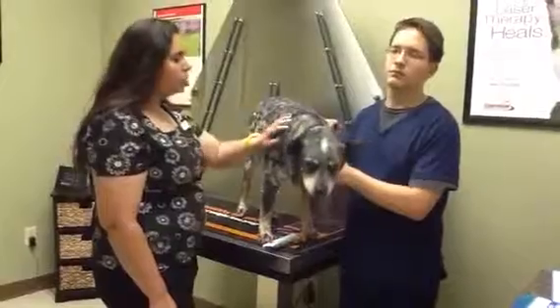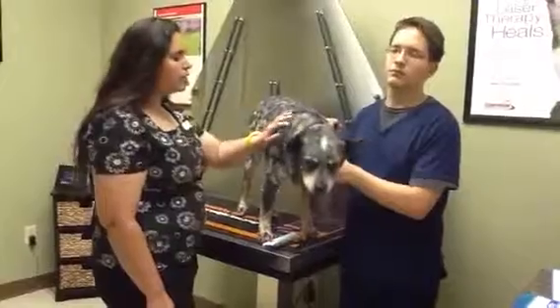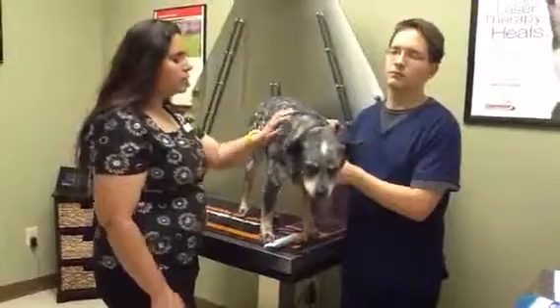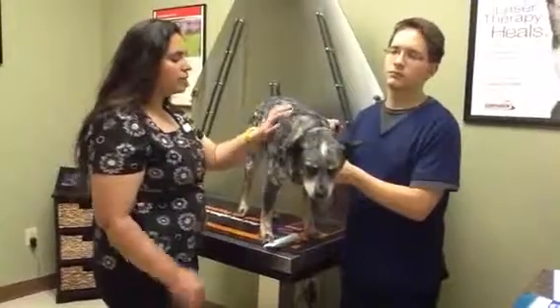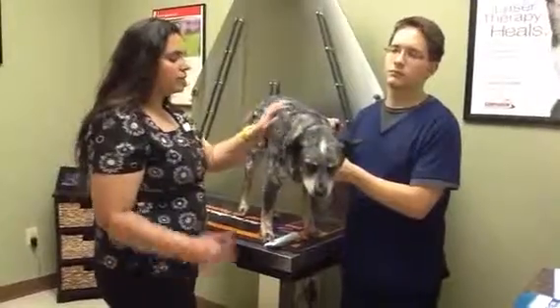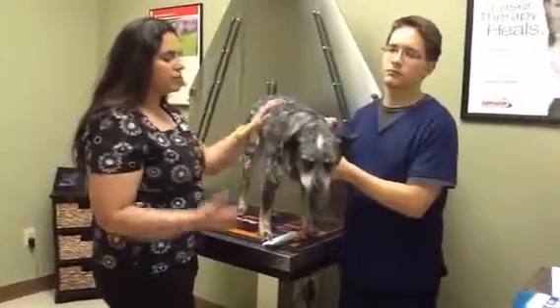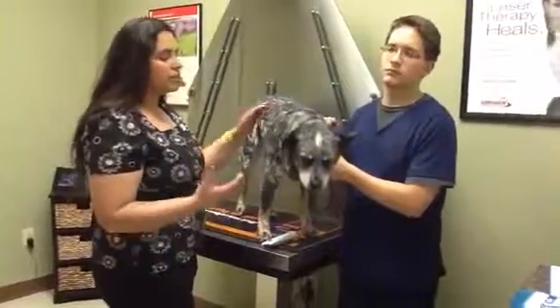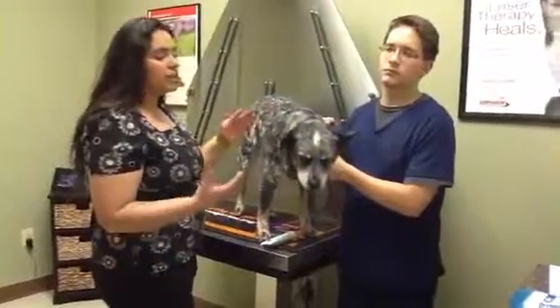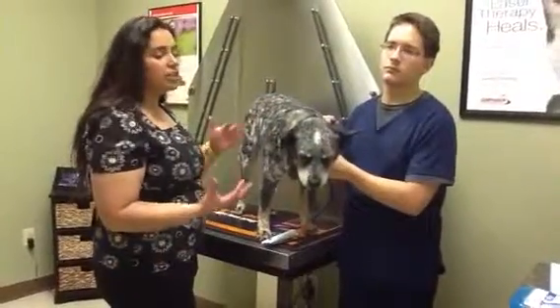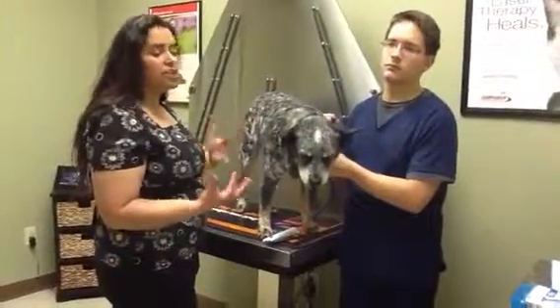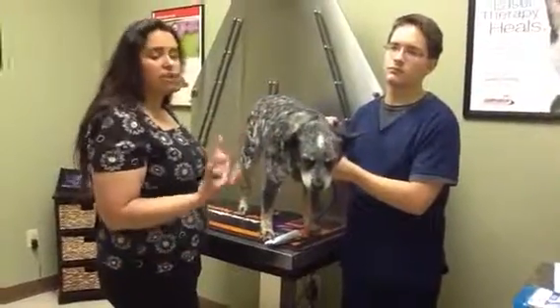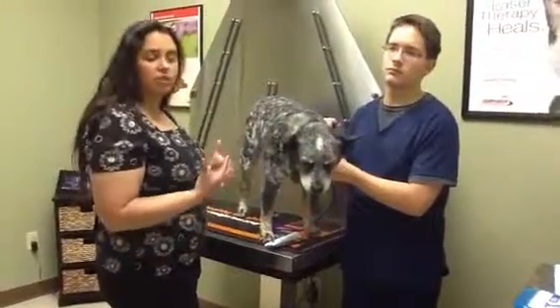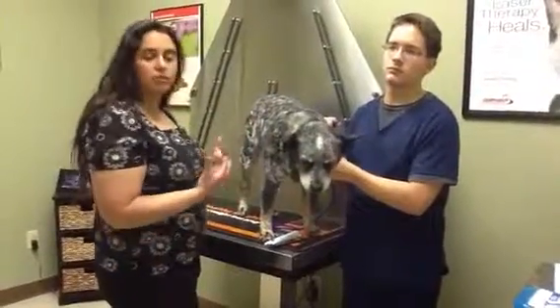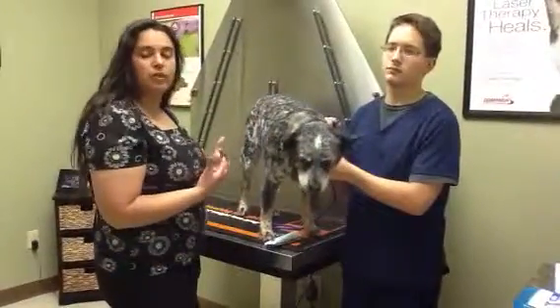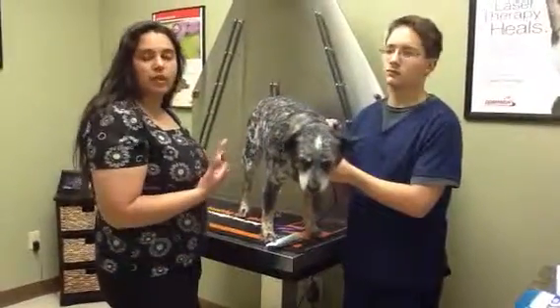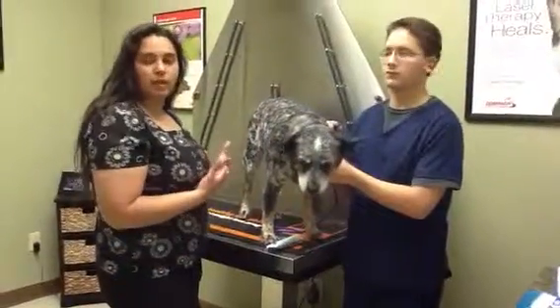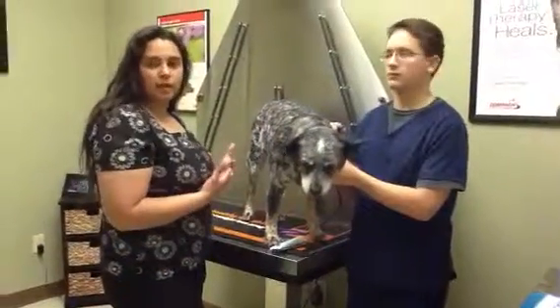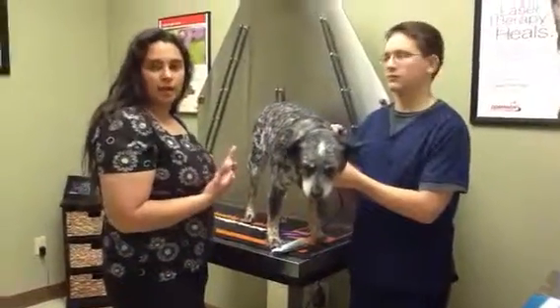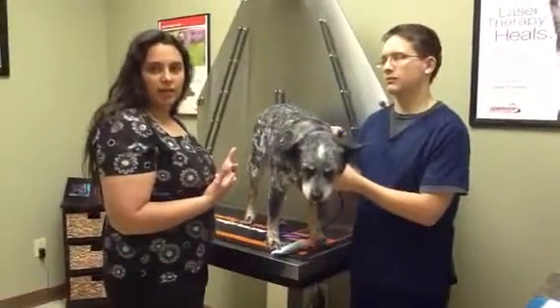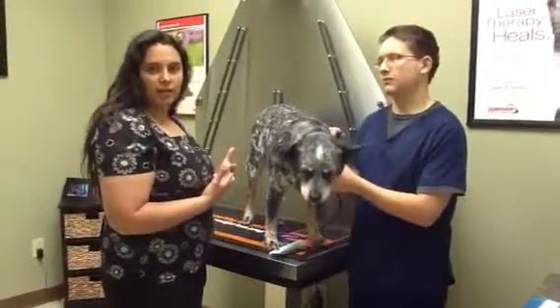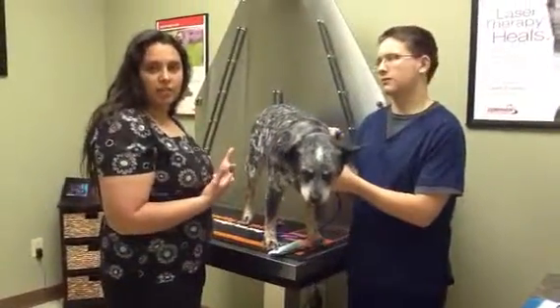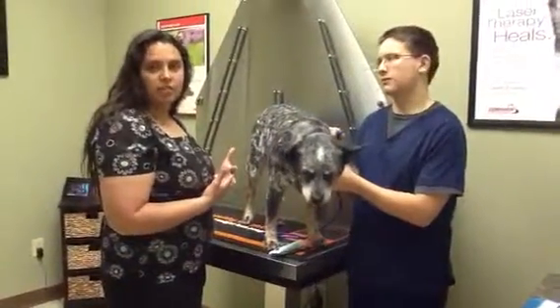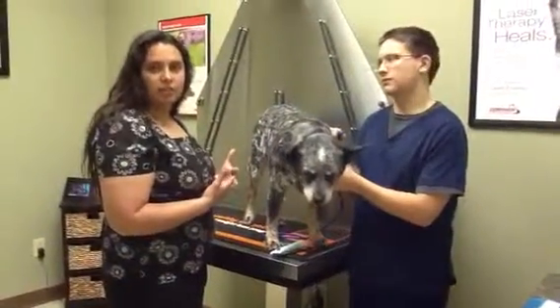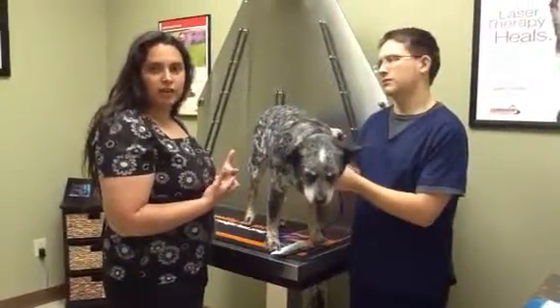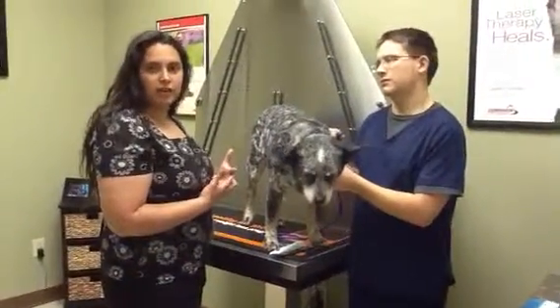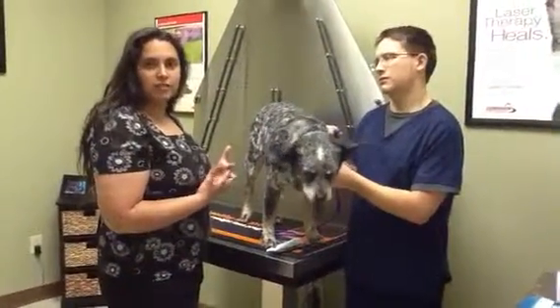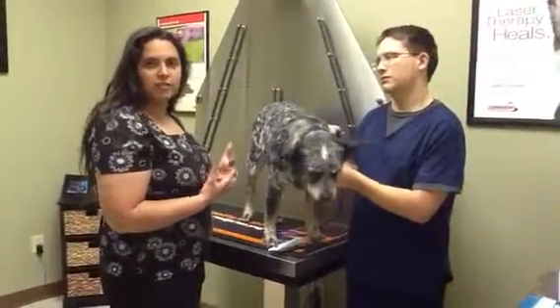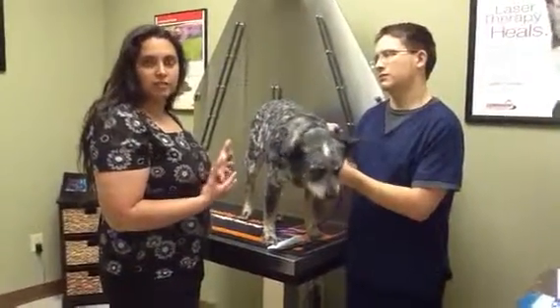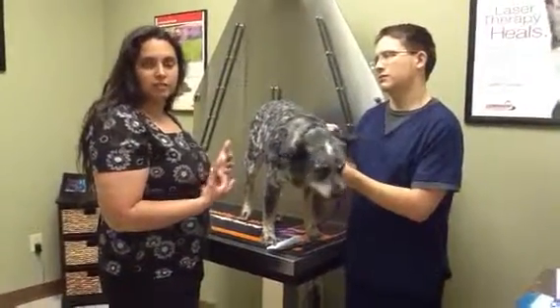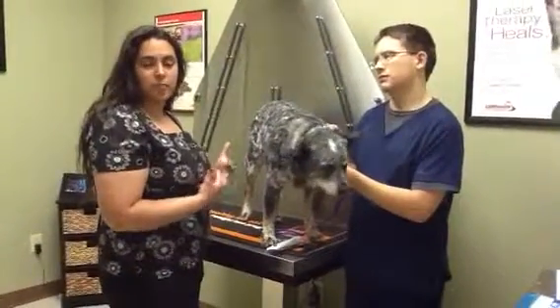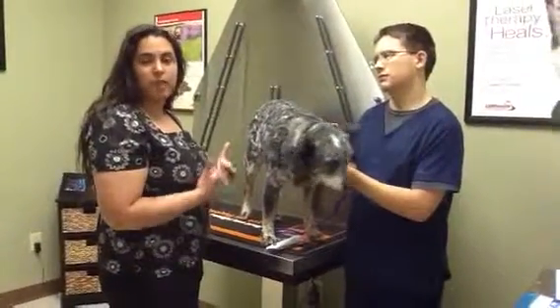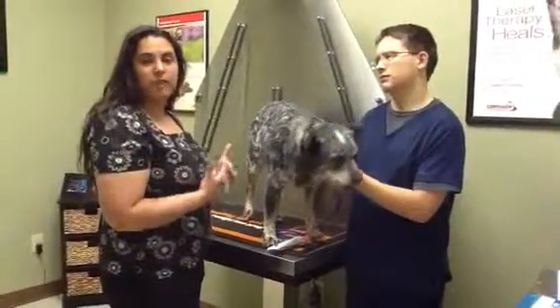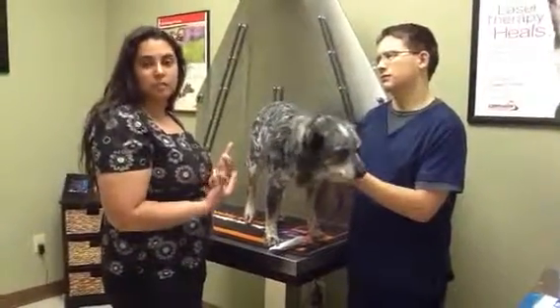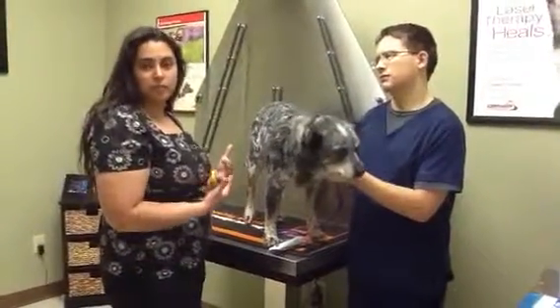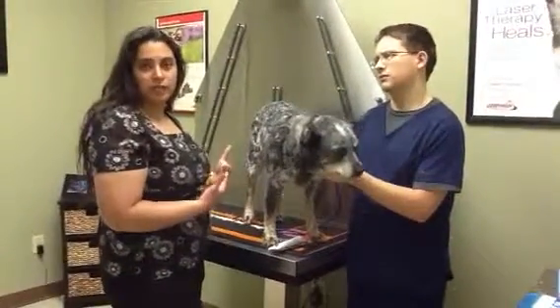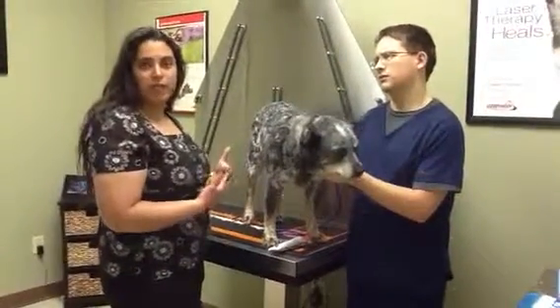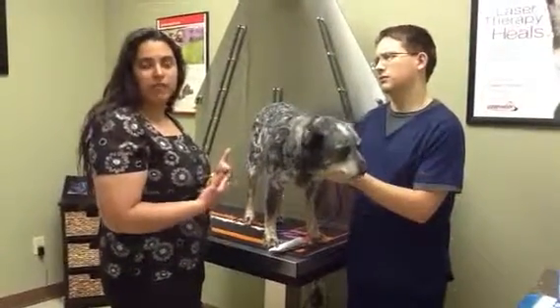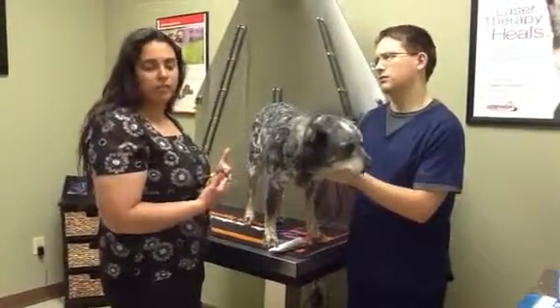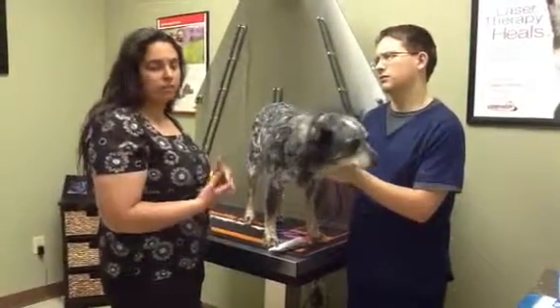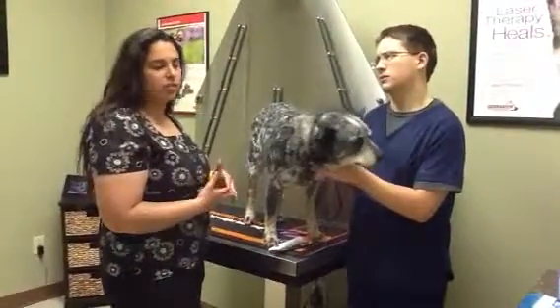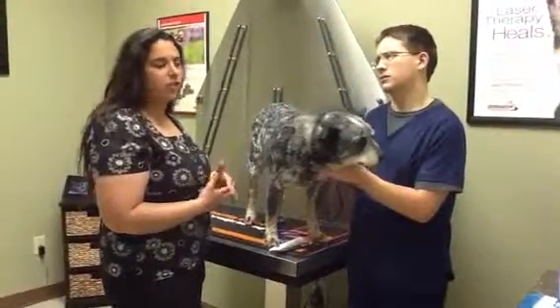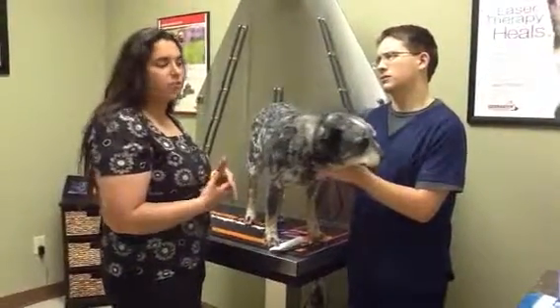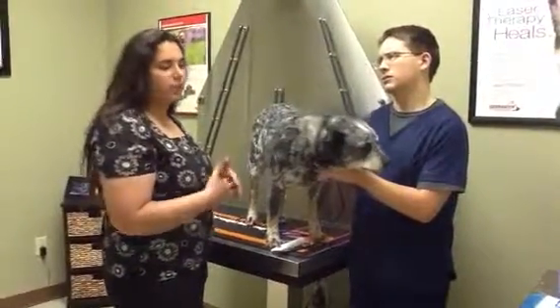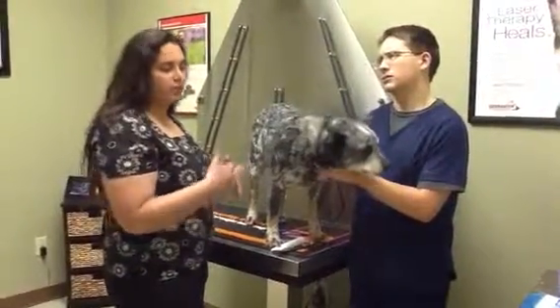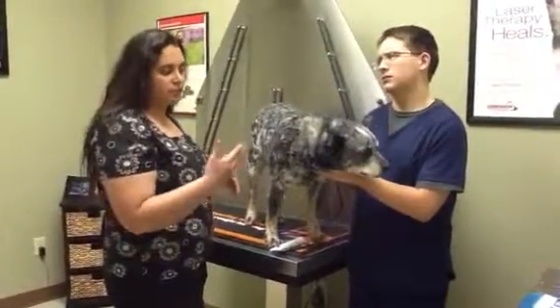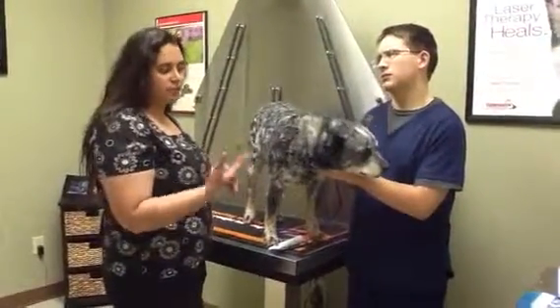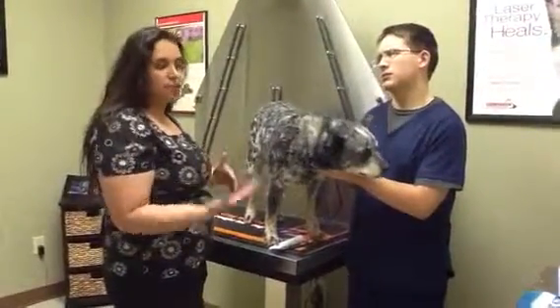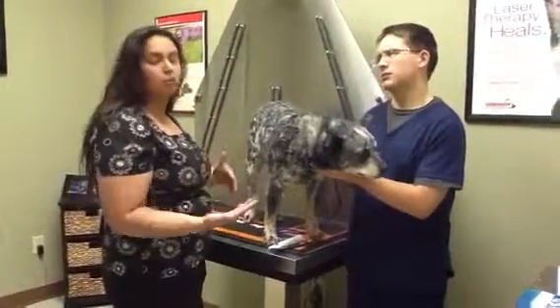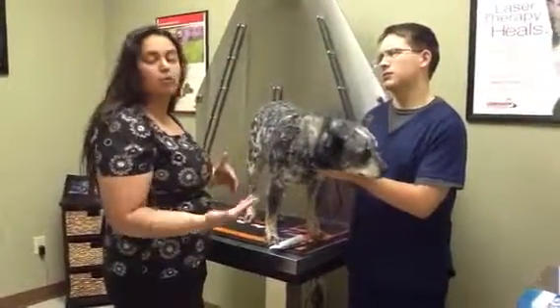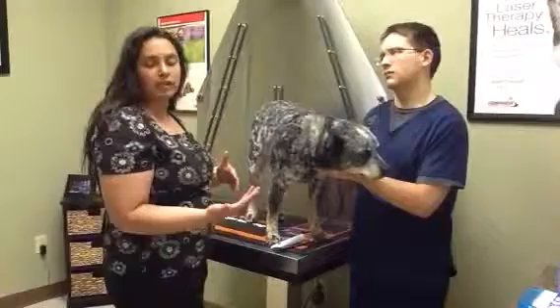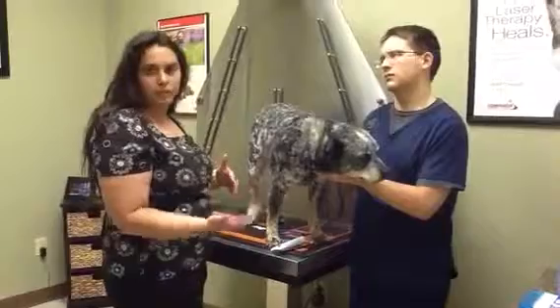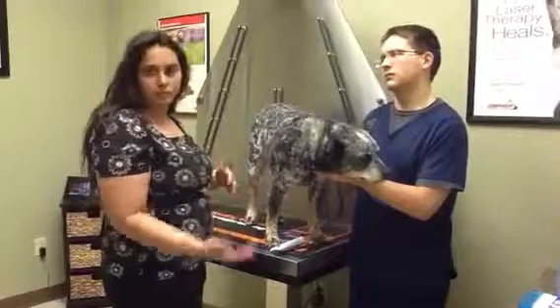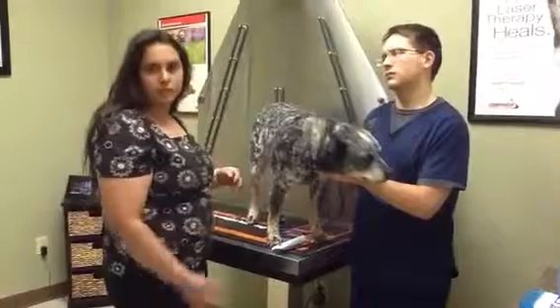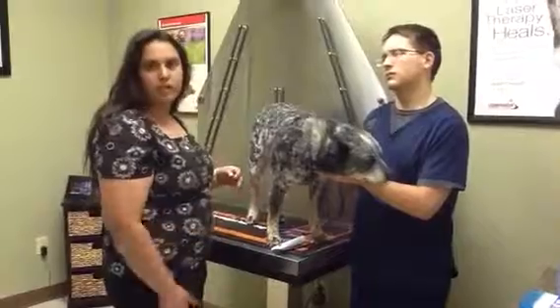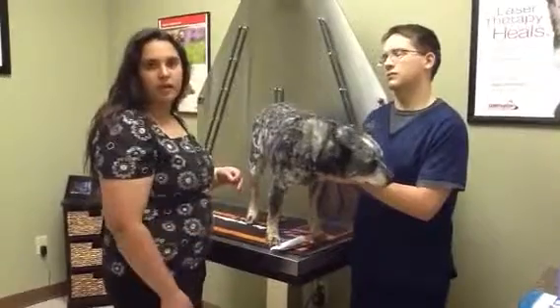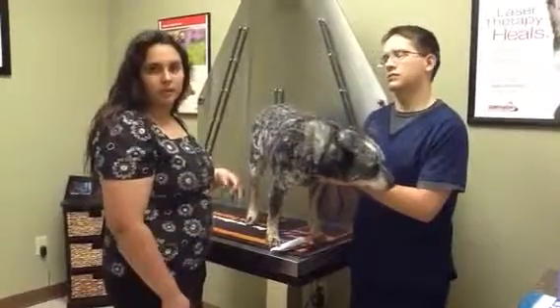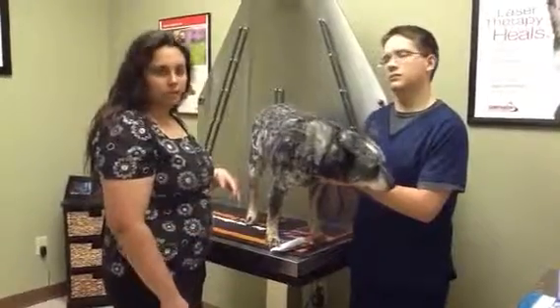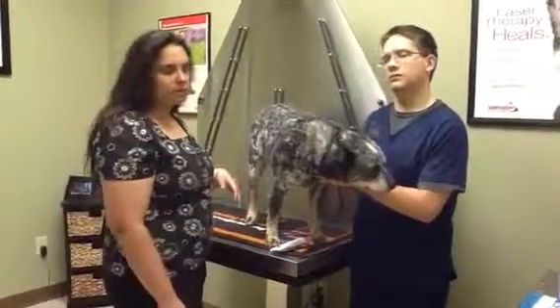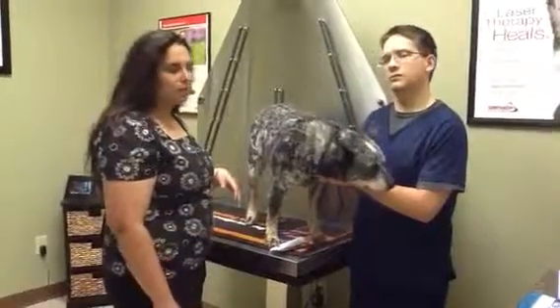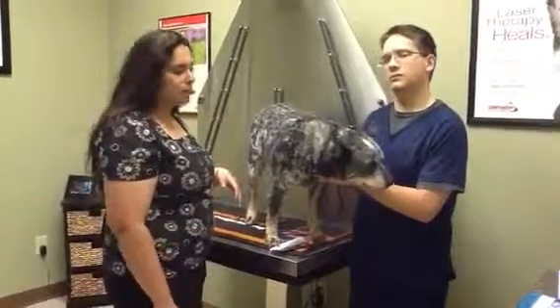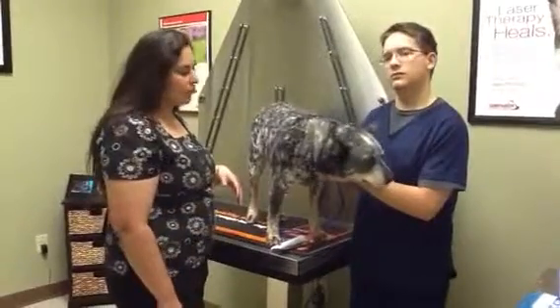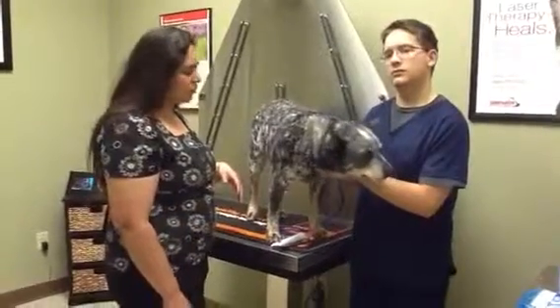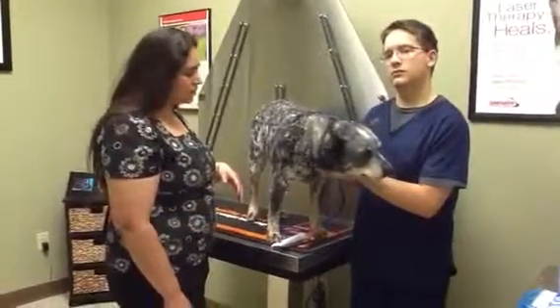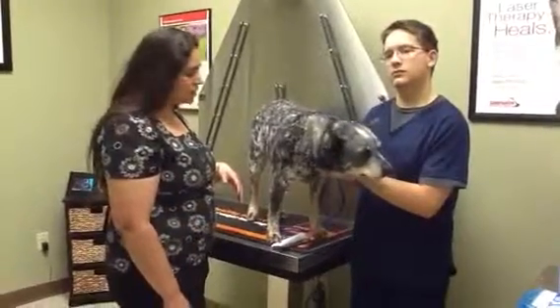With stage two, having gingivitis, the pain is already kind of starting, but as it progresses, it becomes a little bit worse.